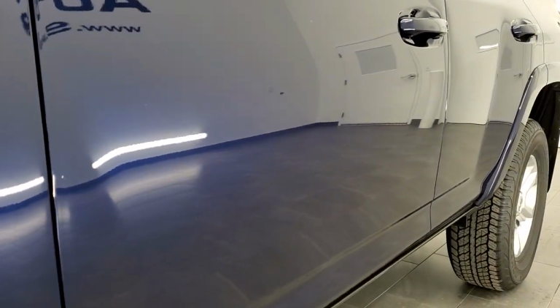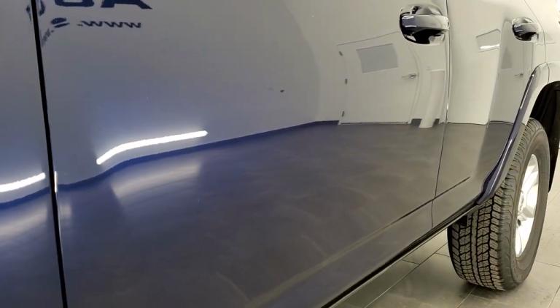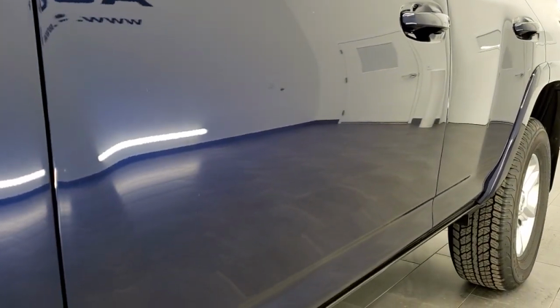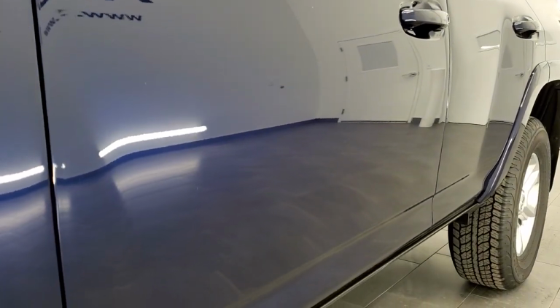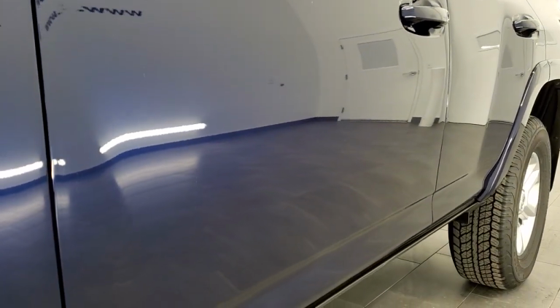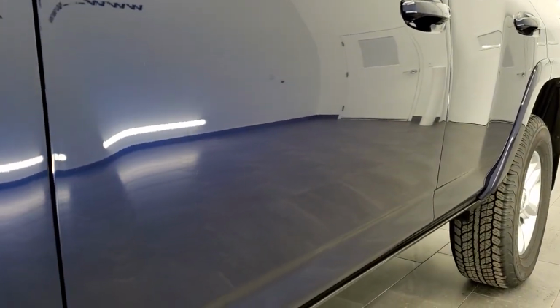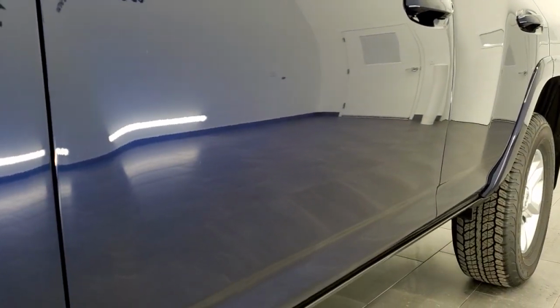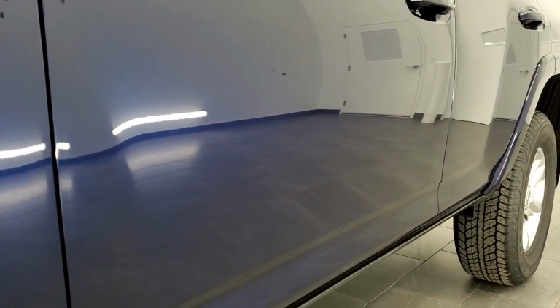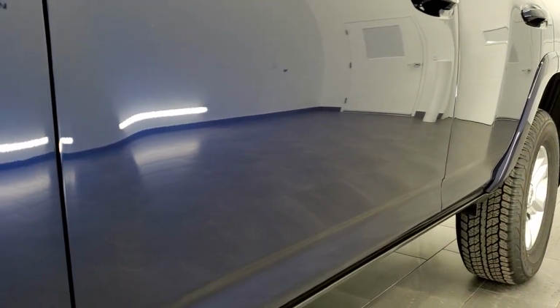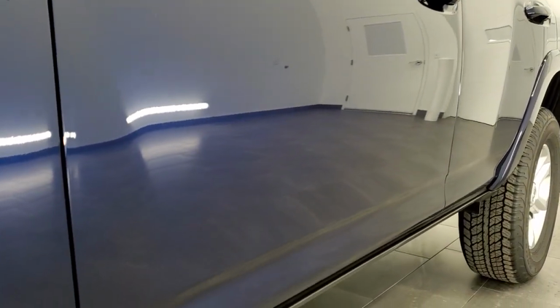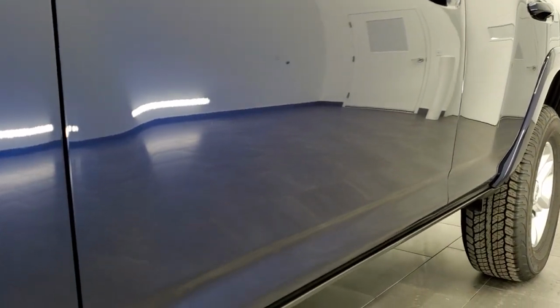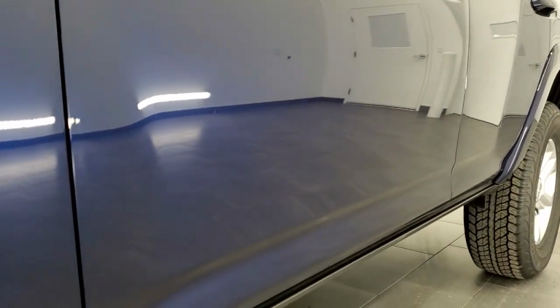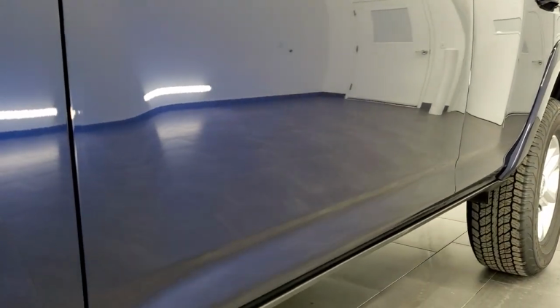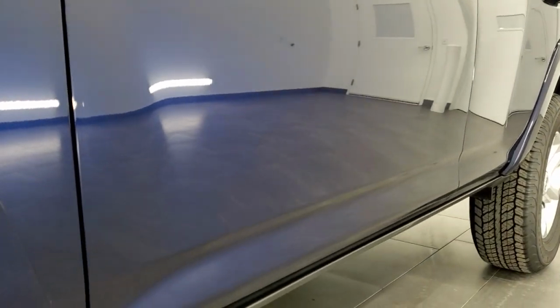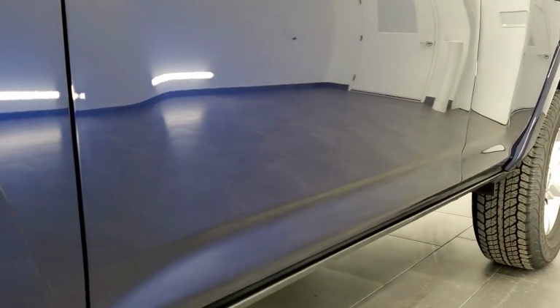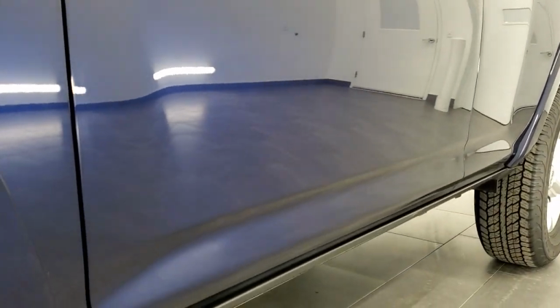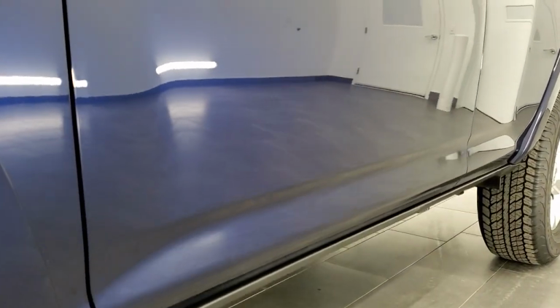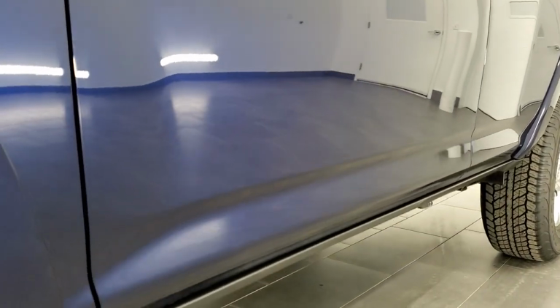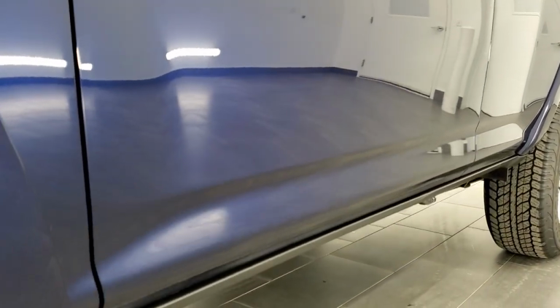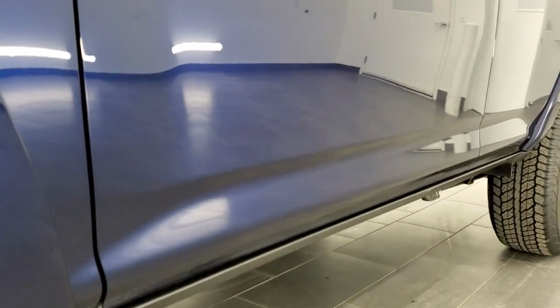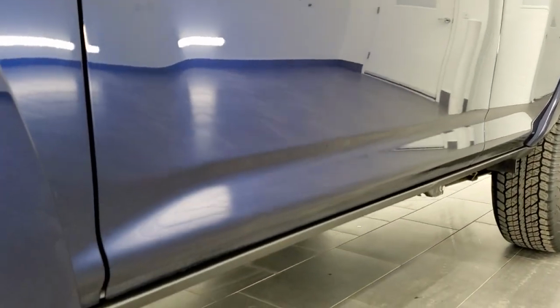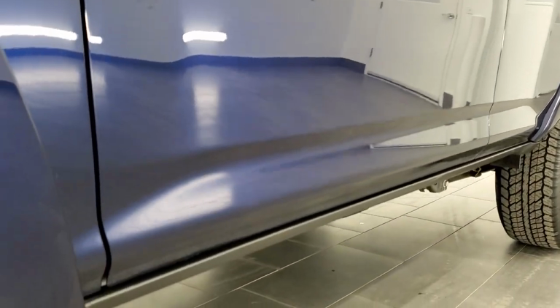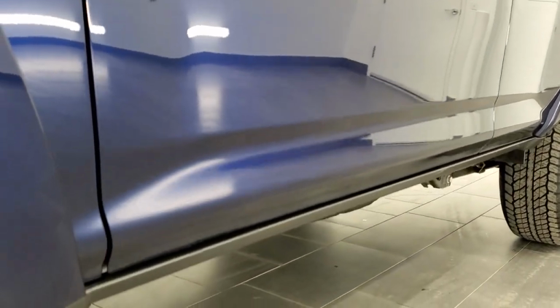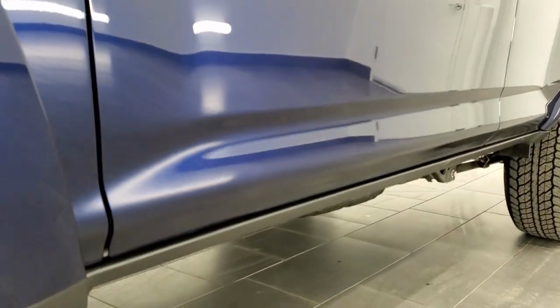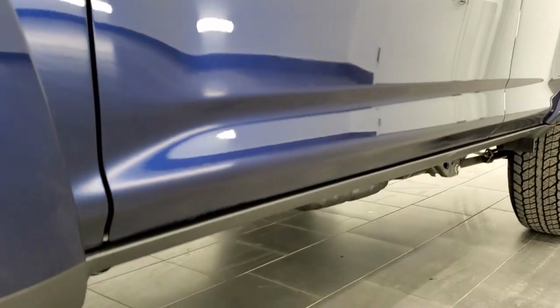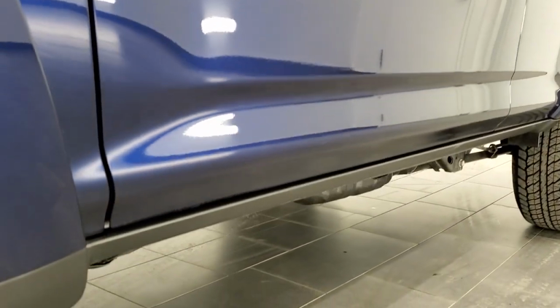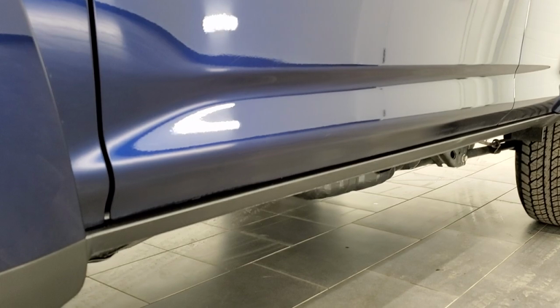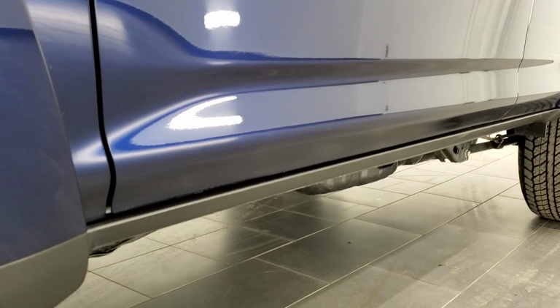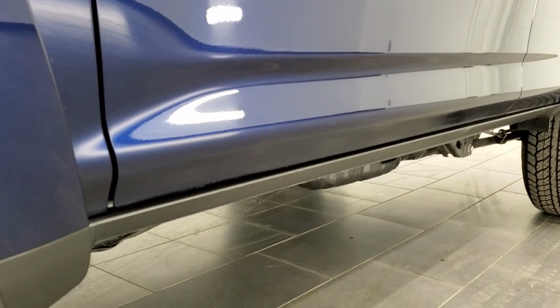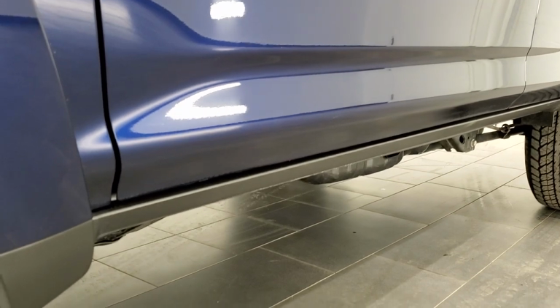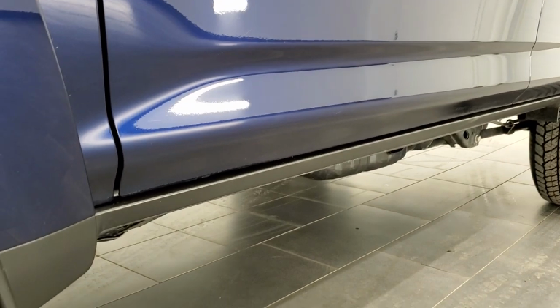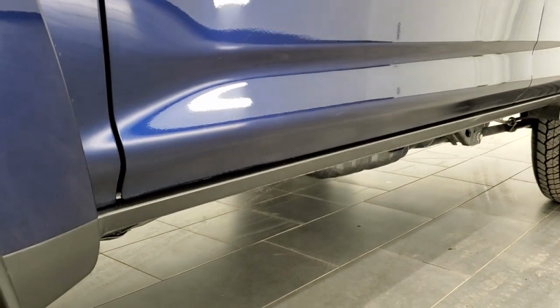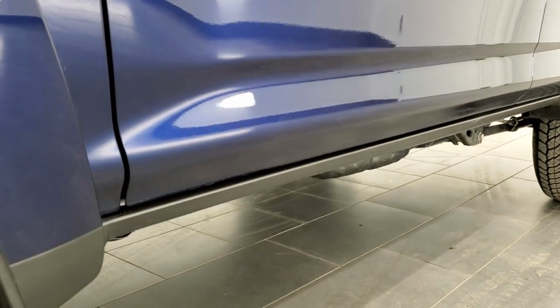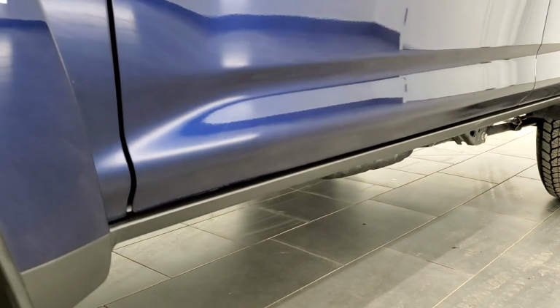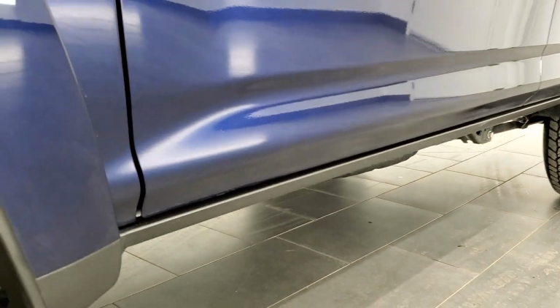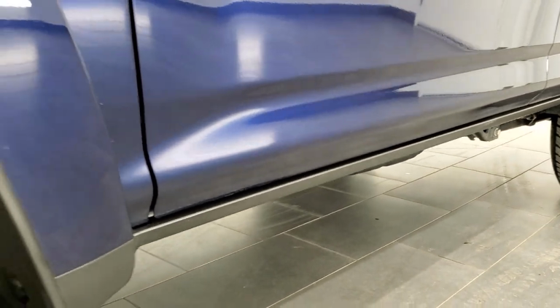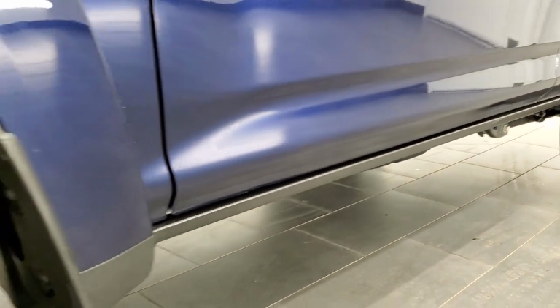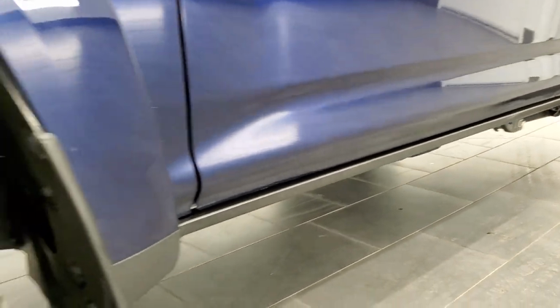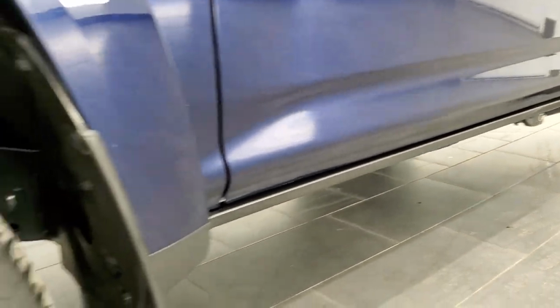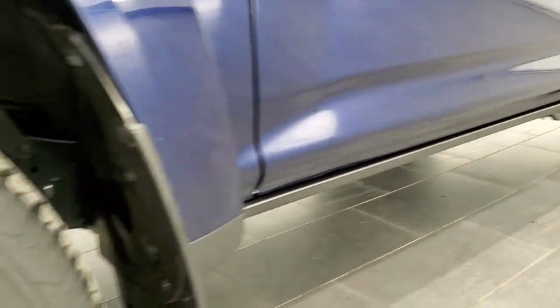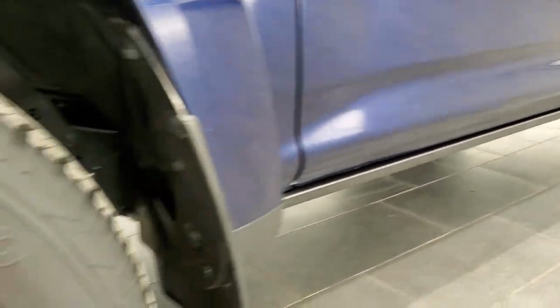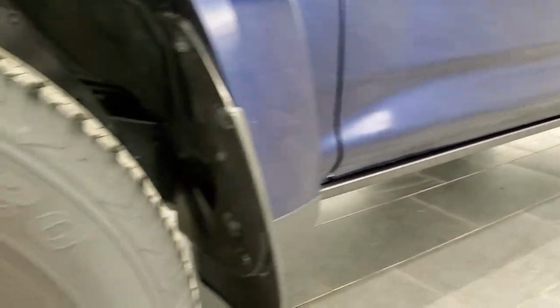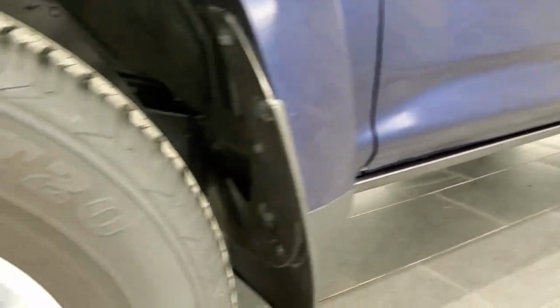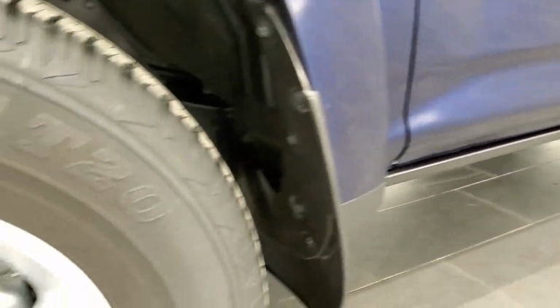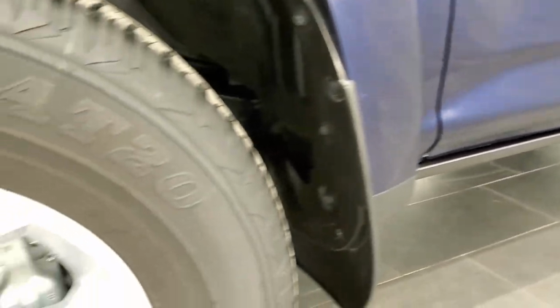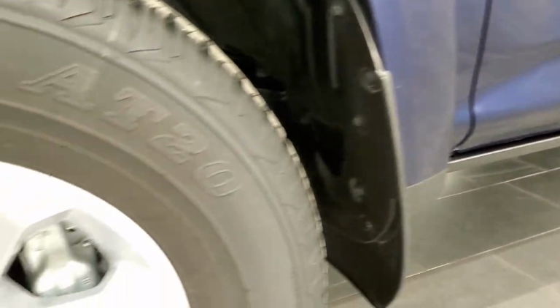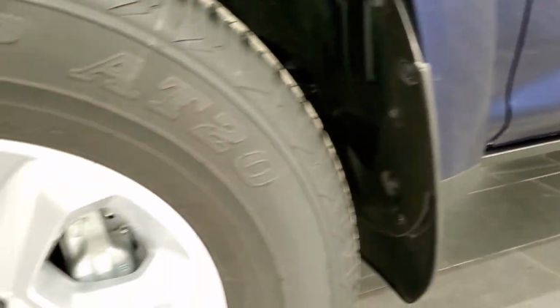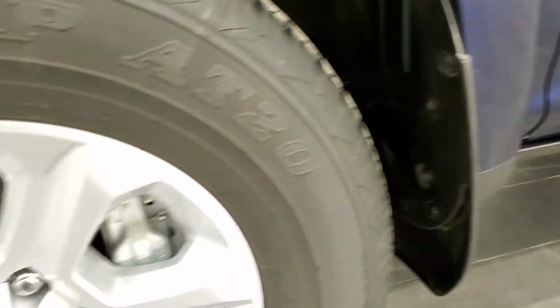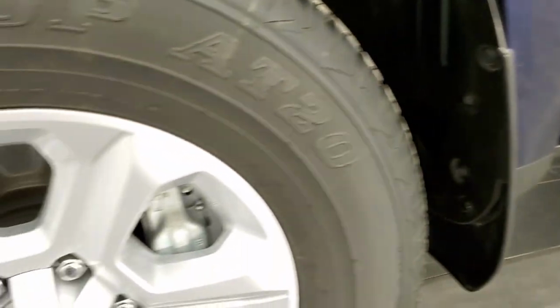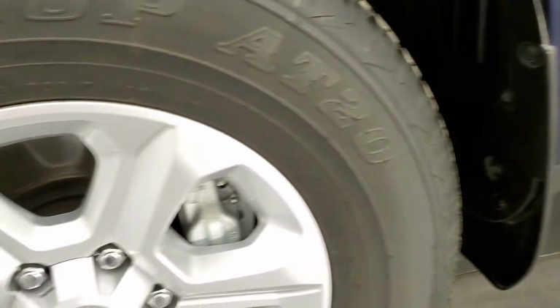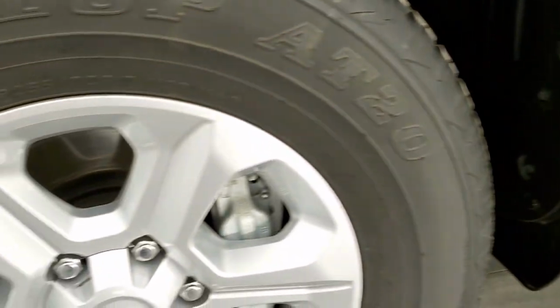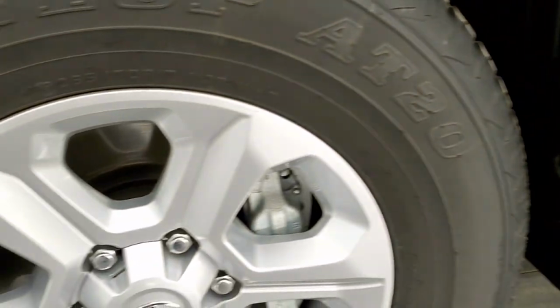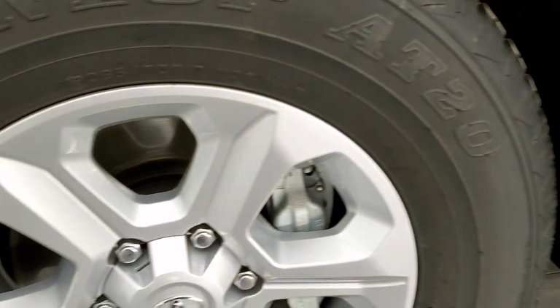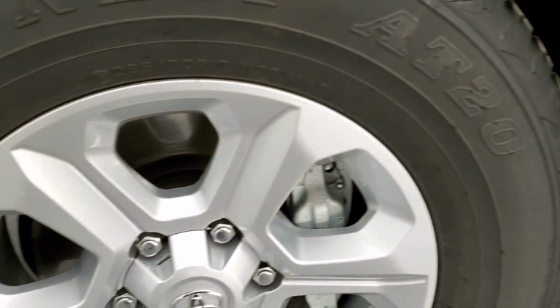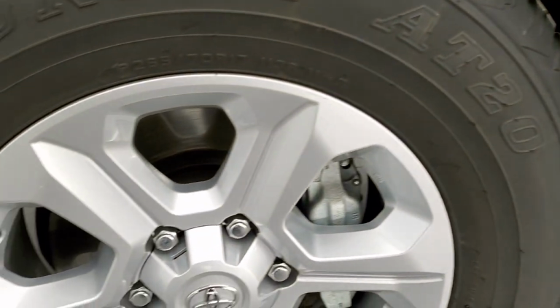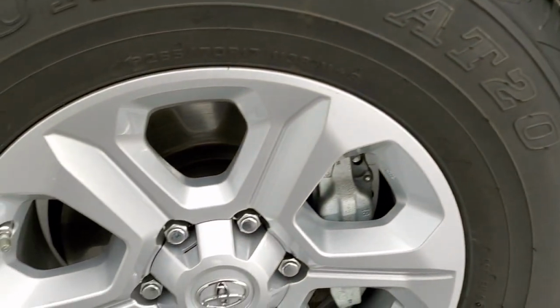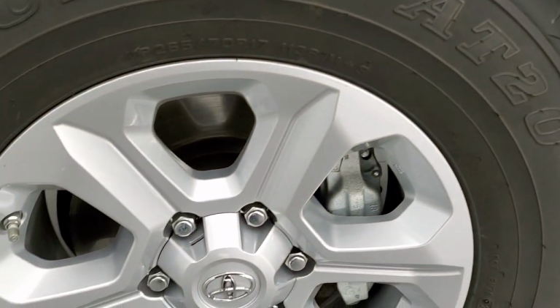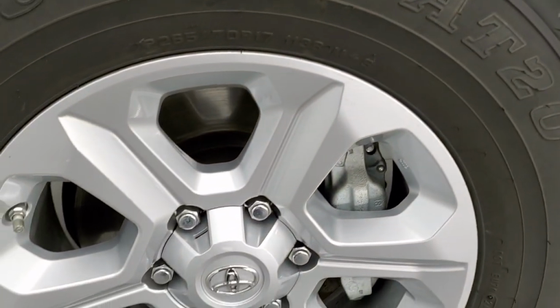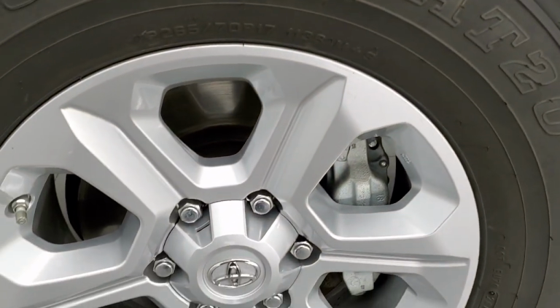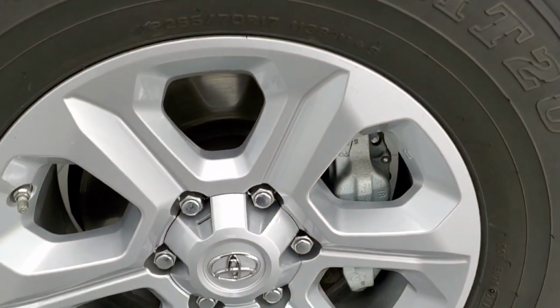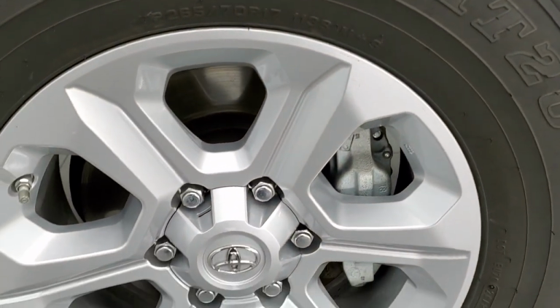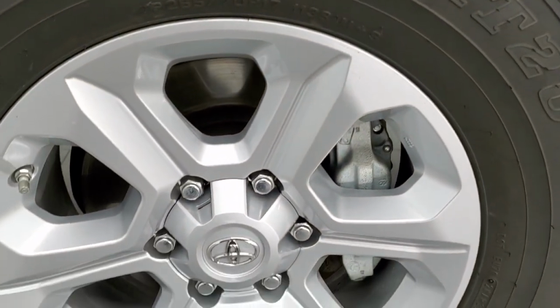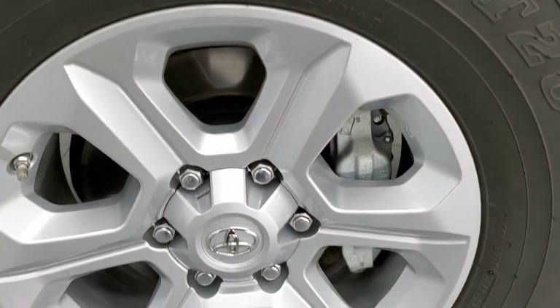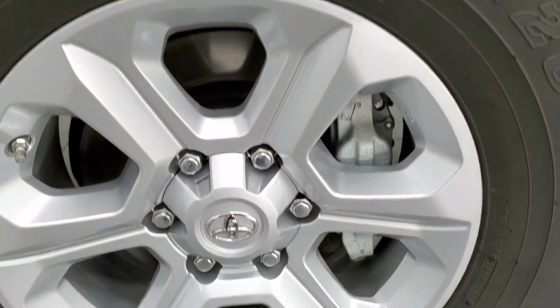And if you would like to check out all the photos on this 4Runner, in the upper right-hand part of your screen there is a link to our website — click that and check us out there.